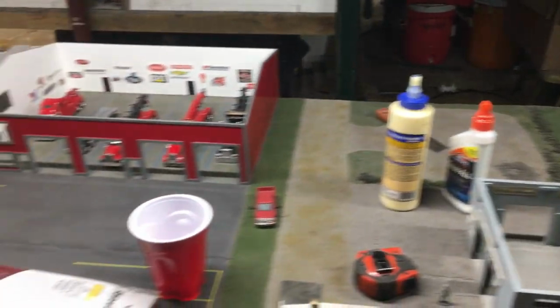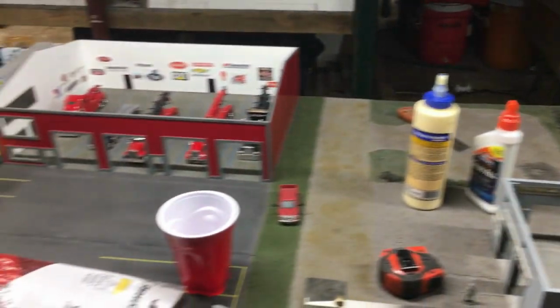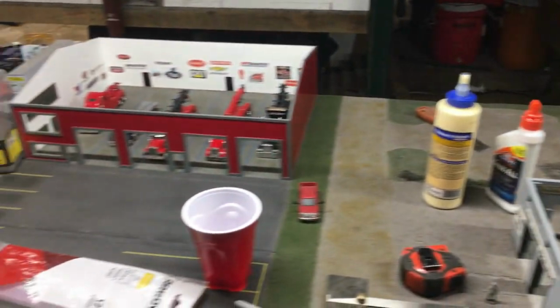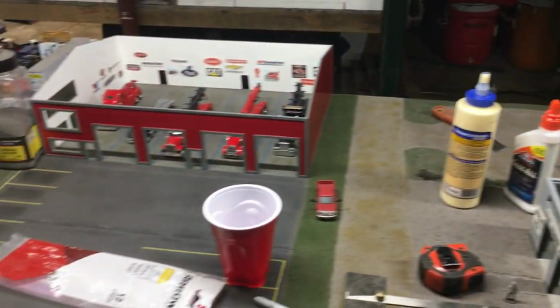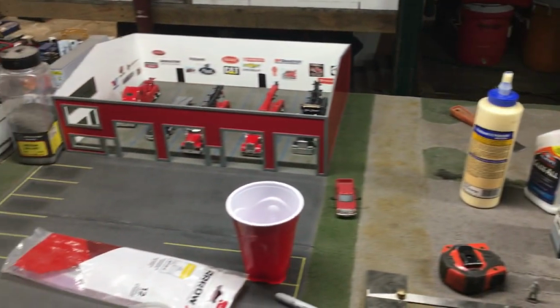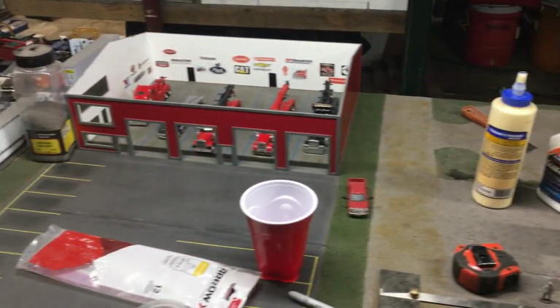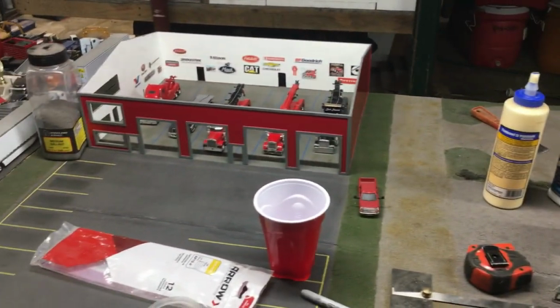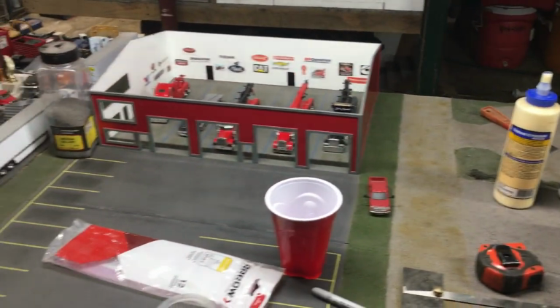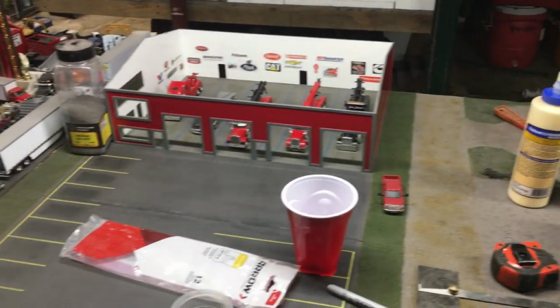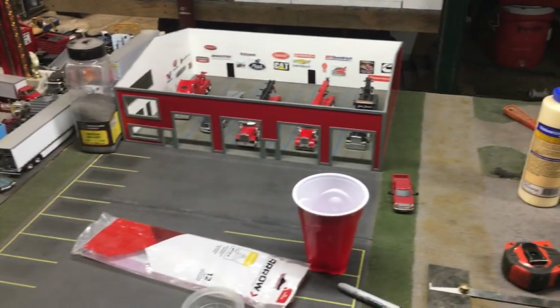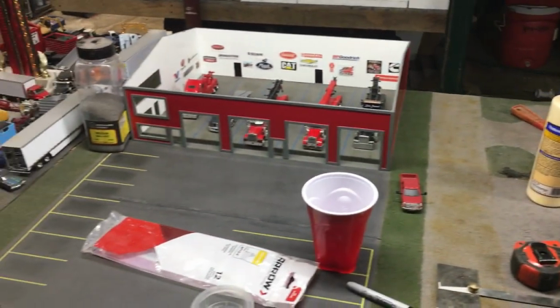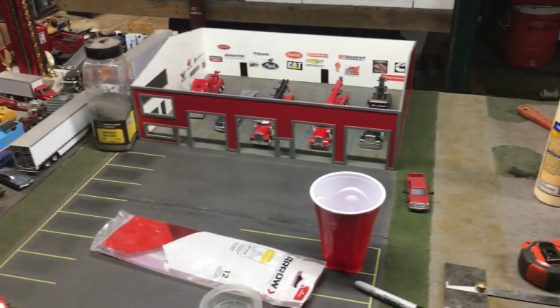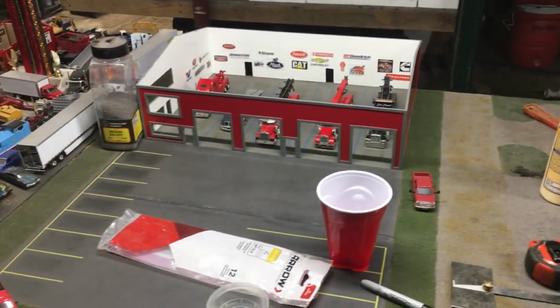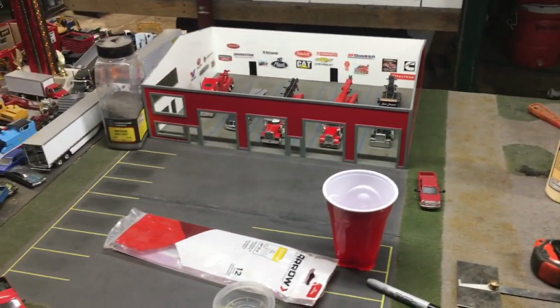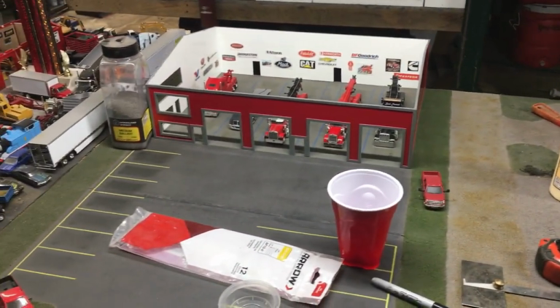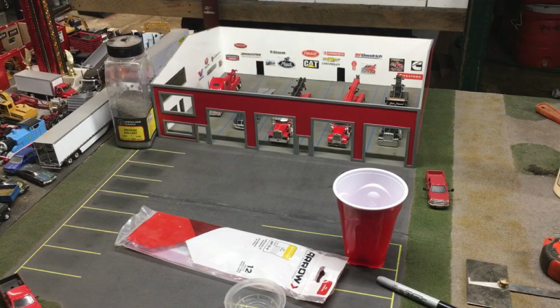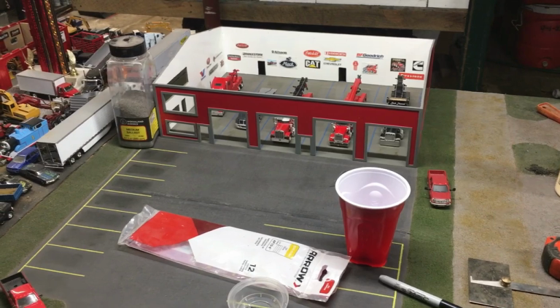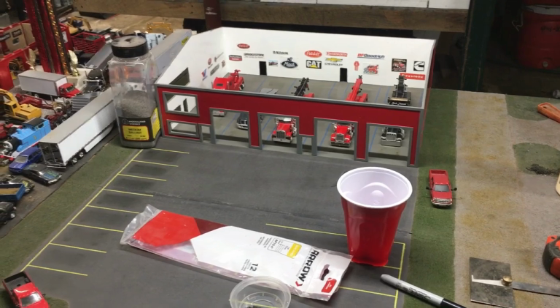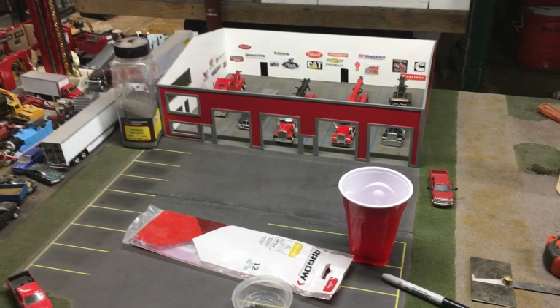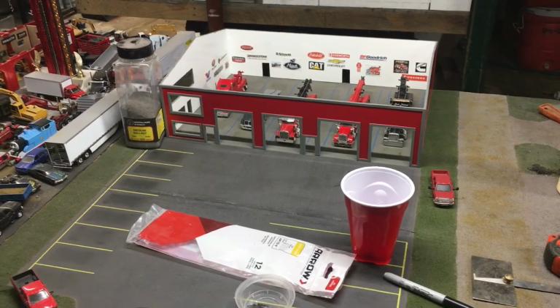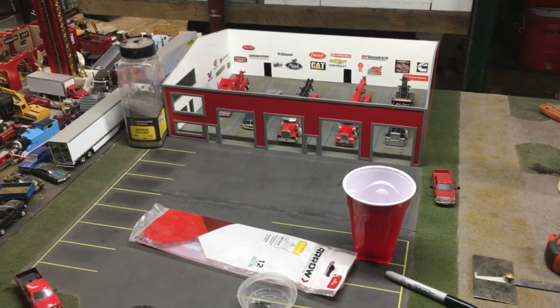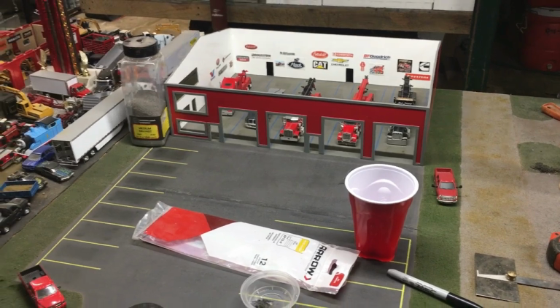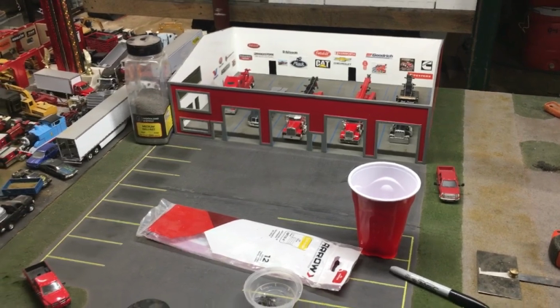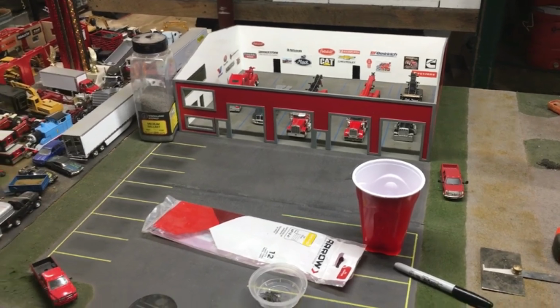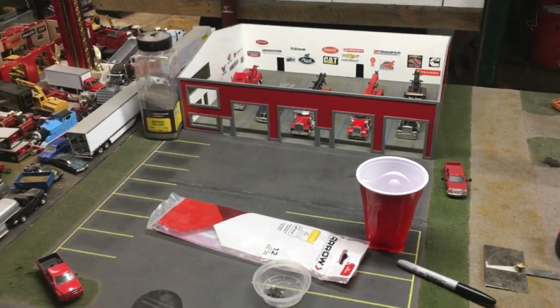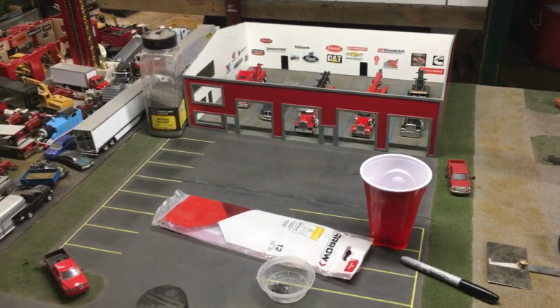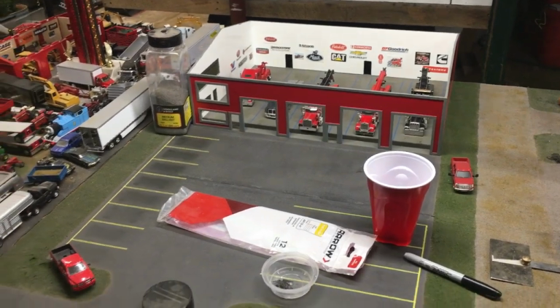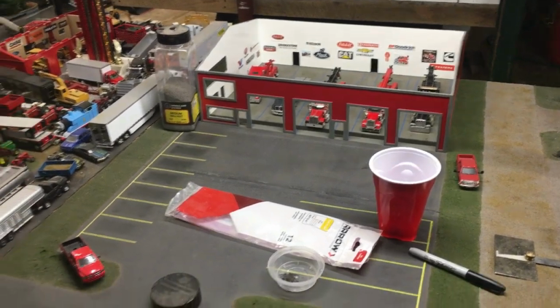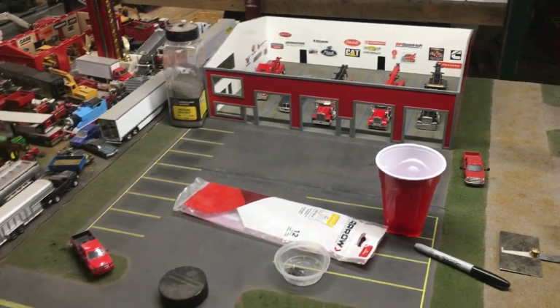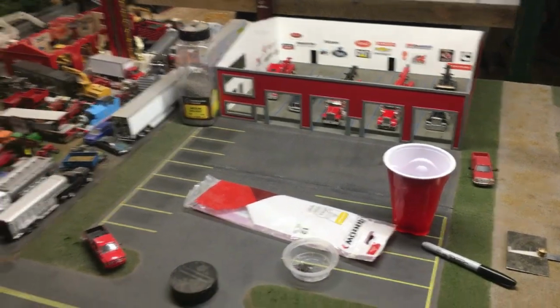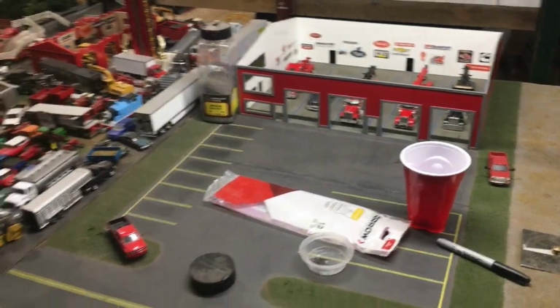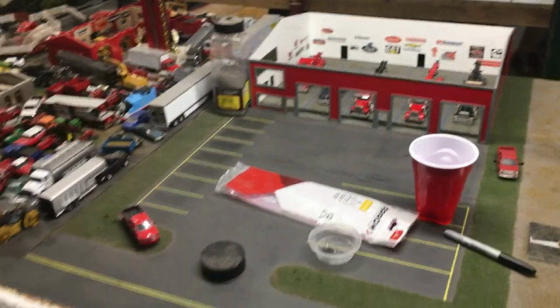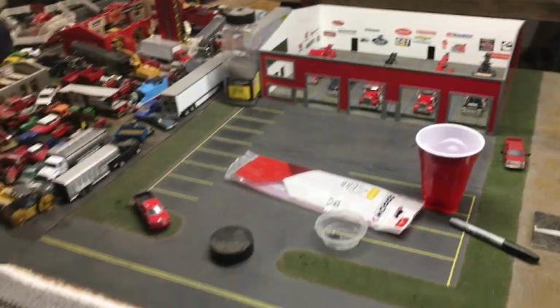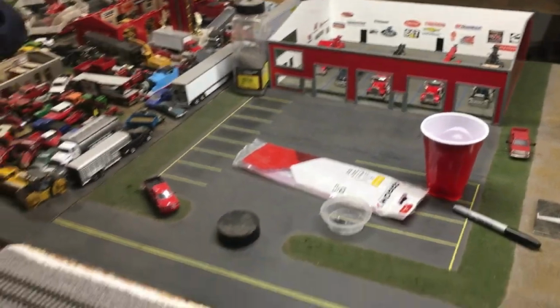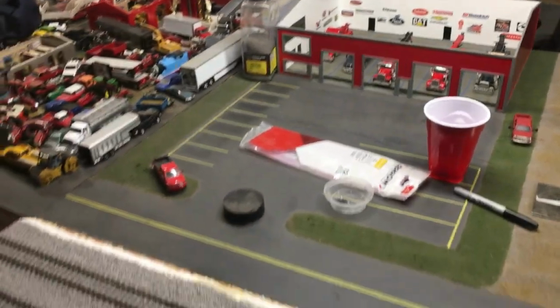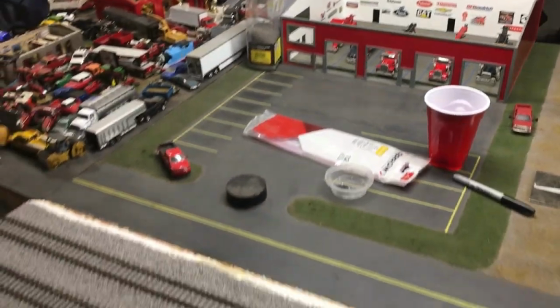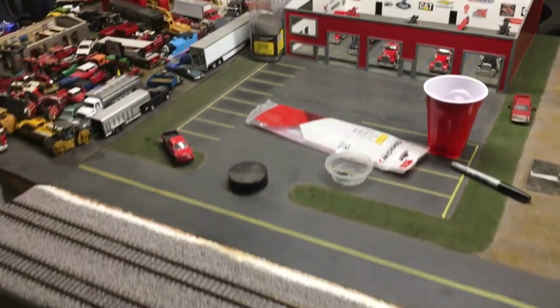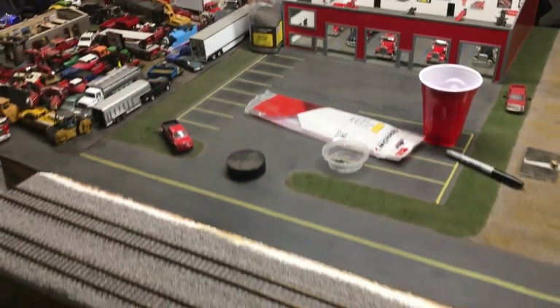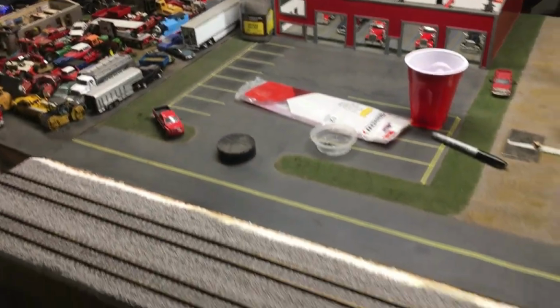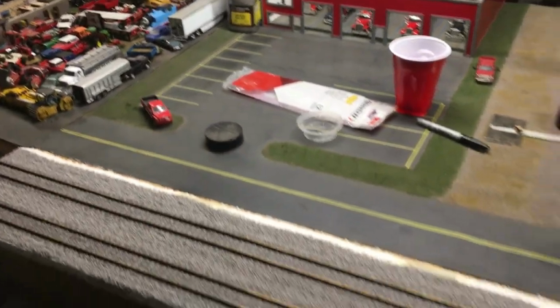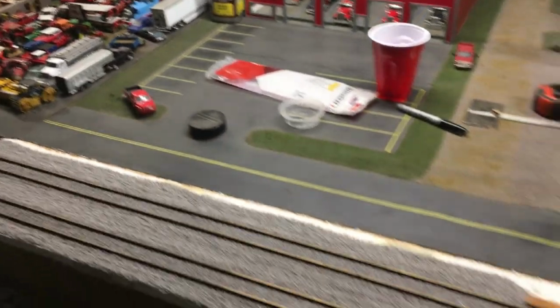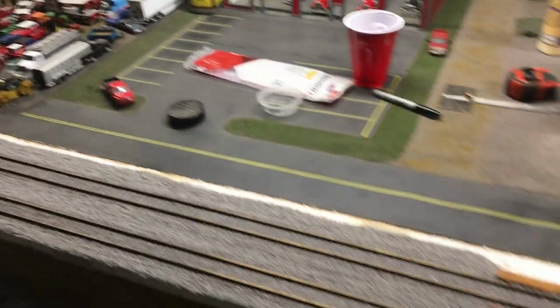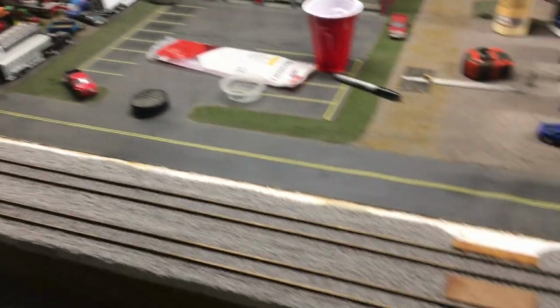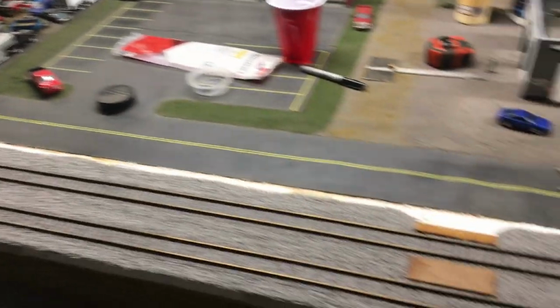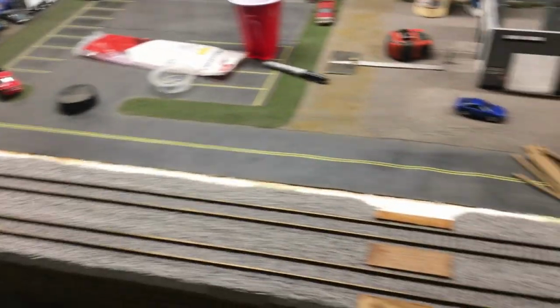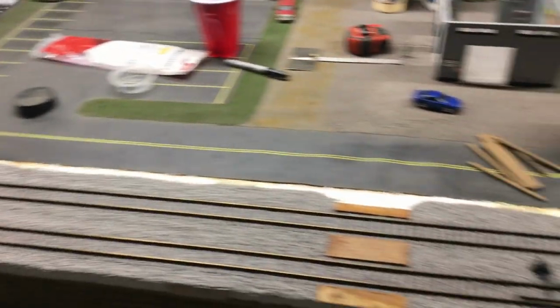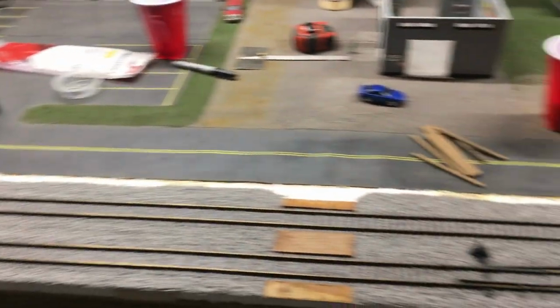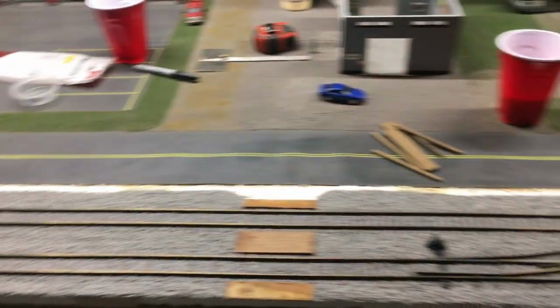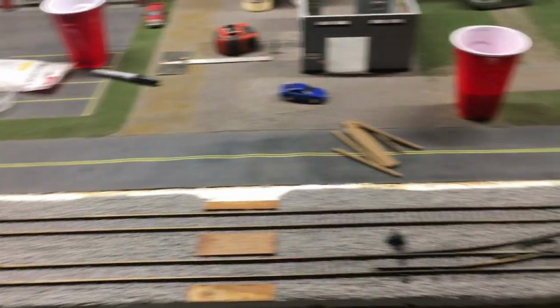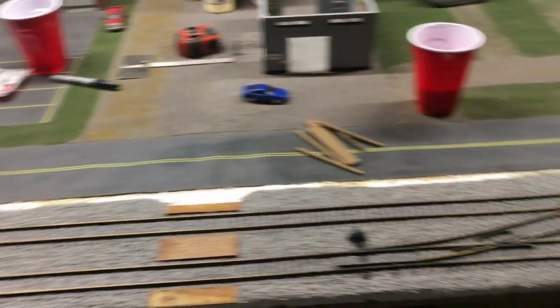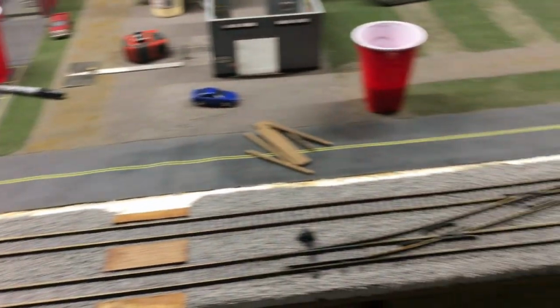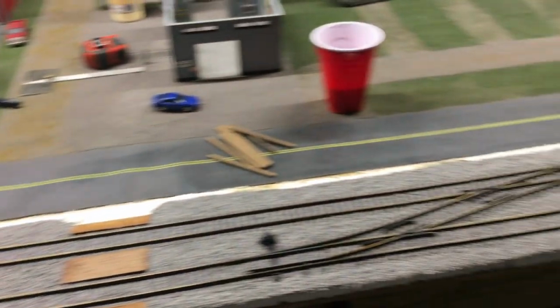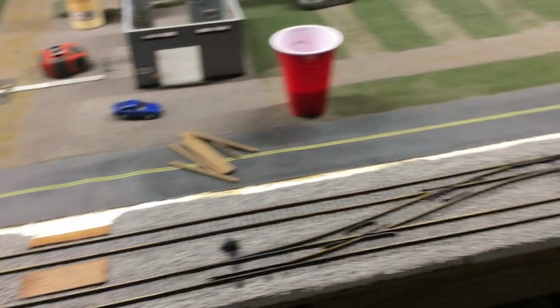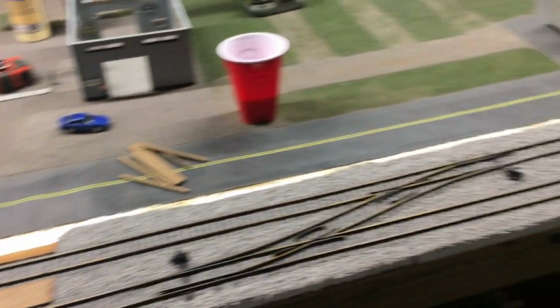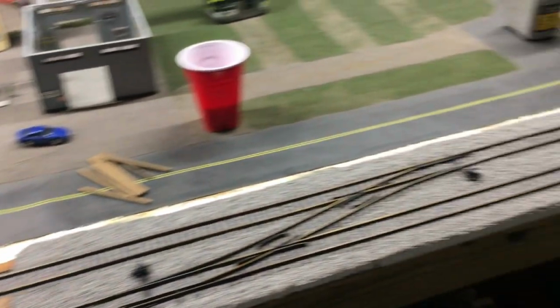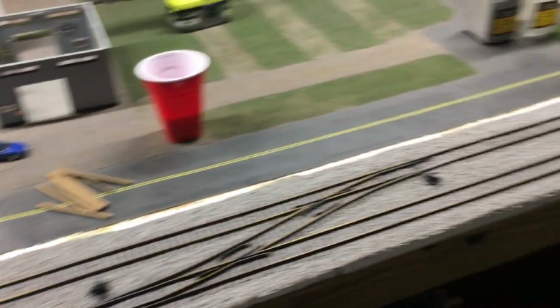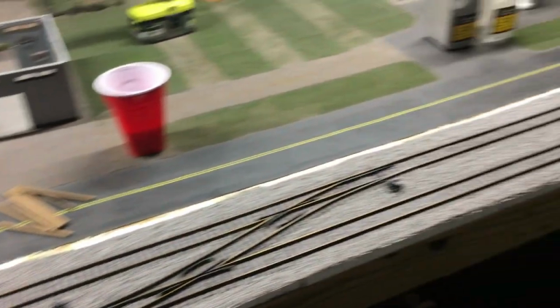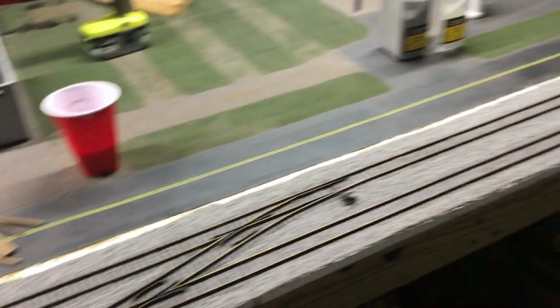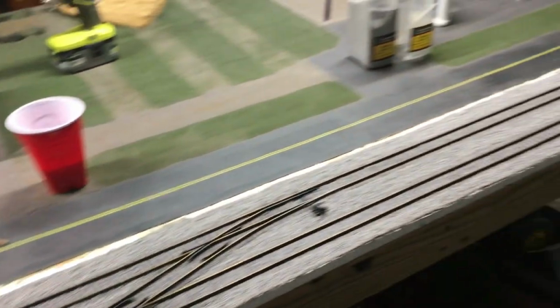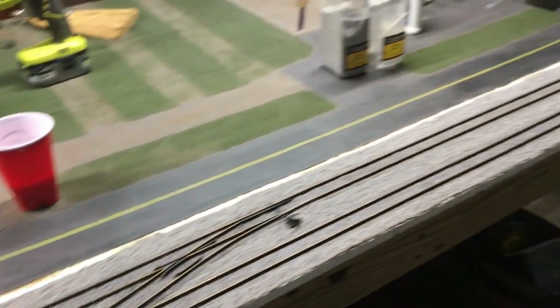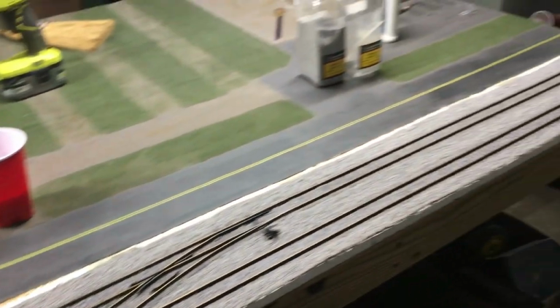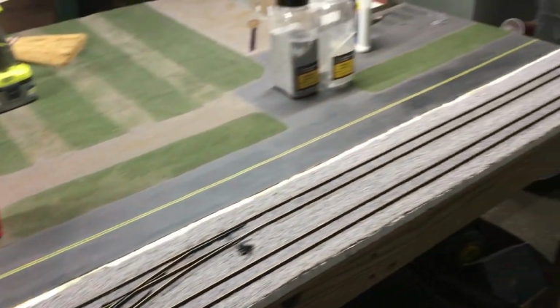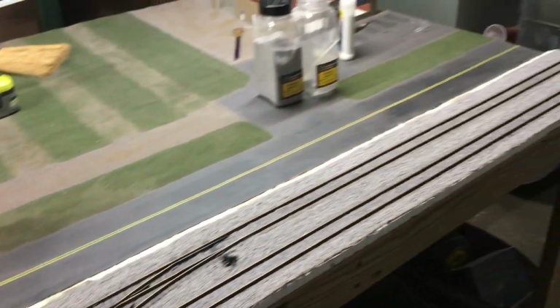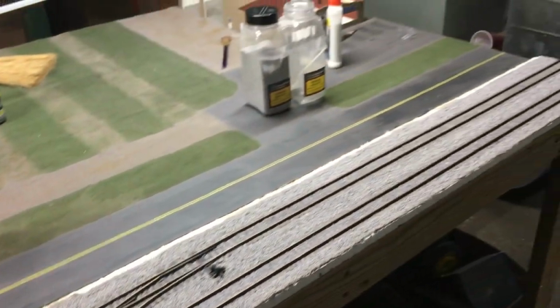Then there's also my big tow company, and at the front there's also a rail line.